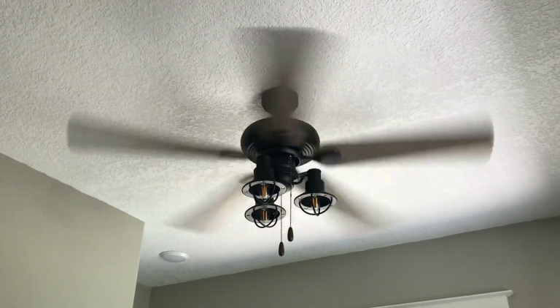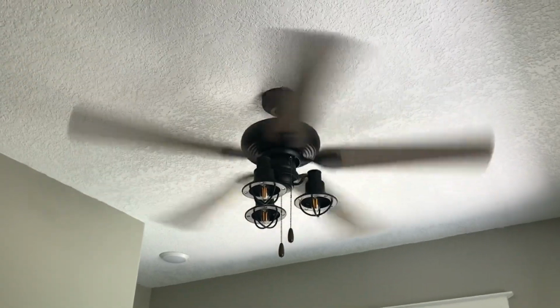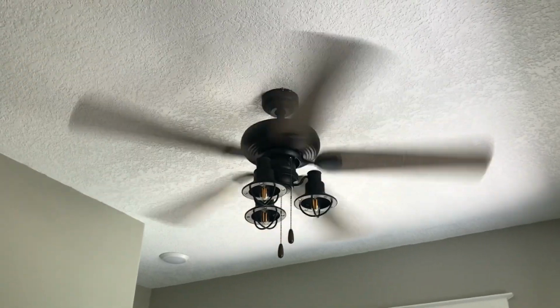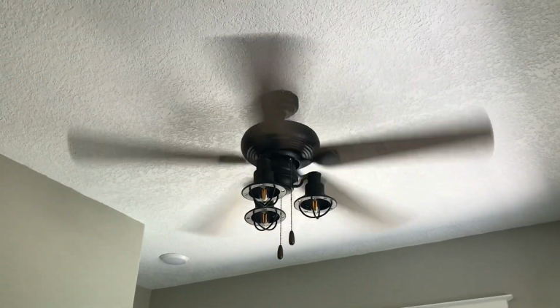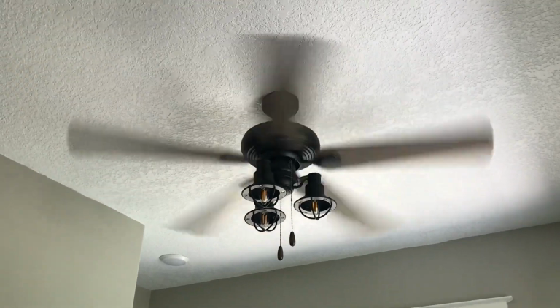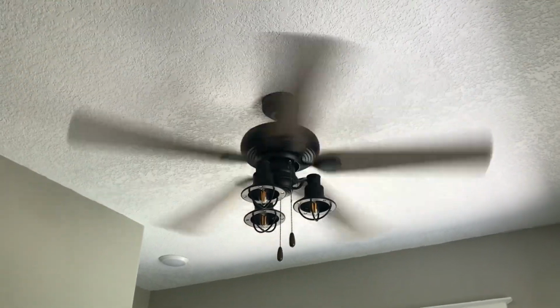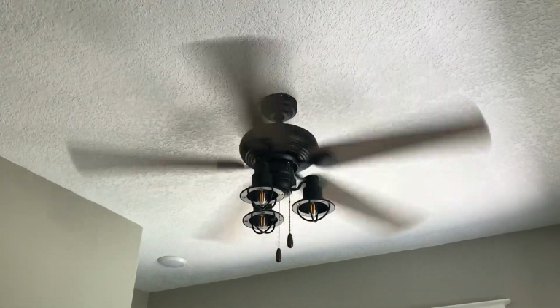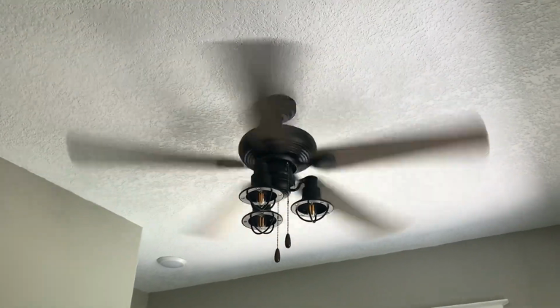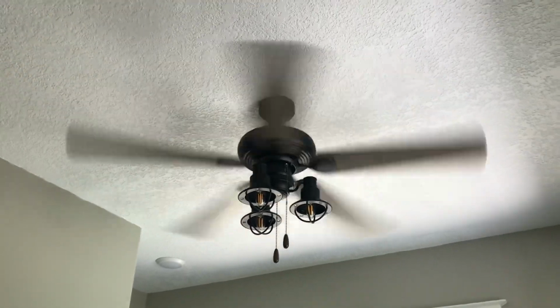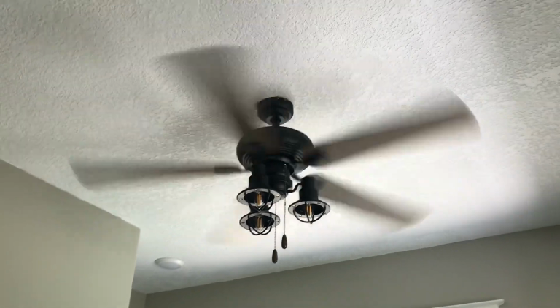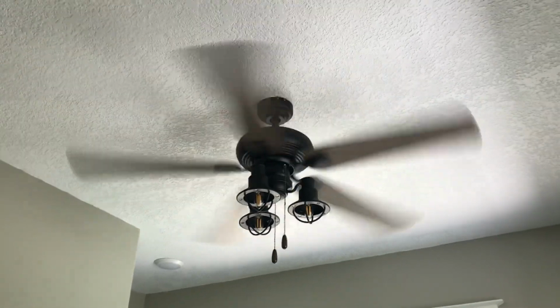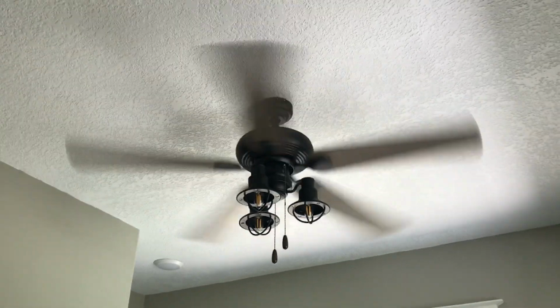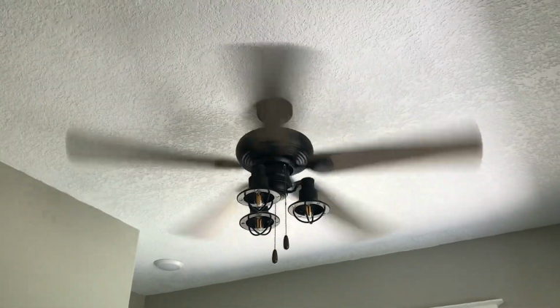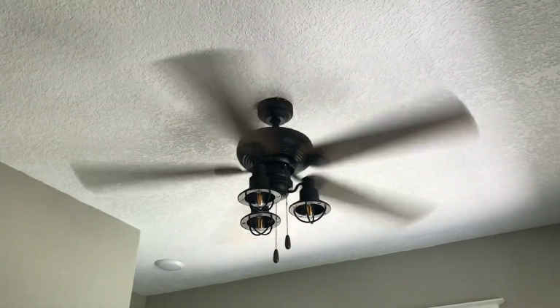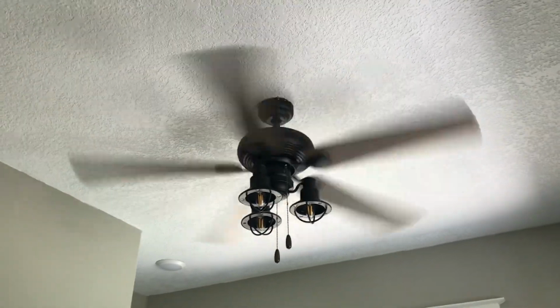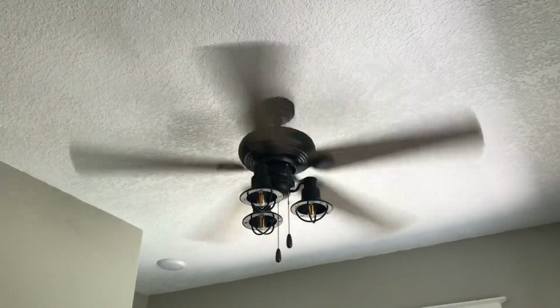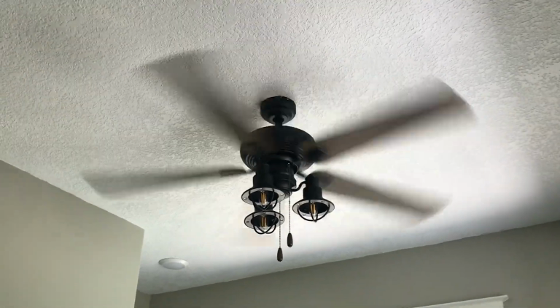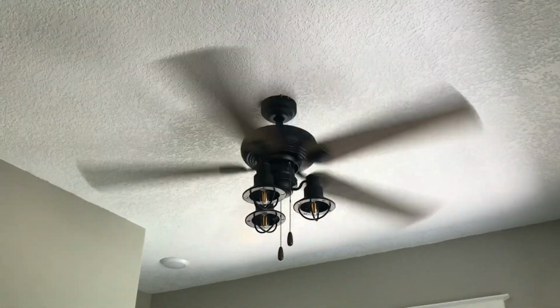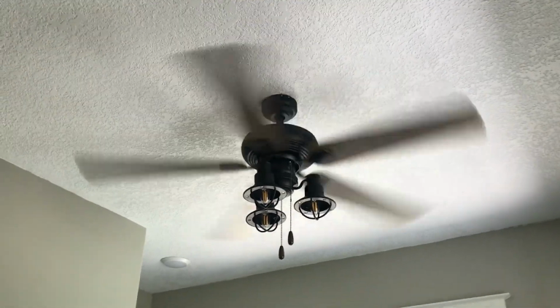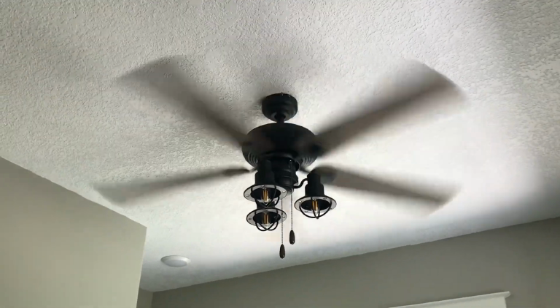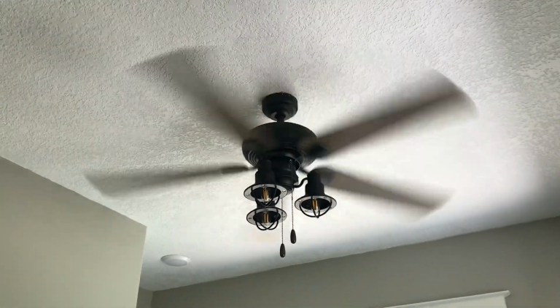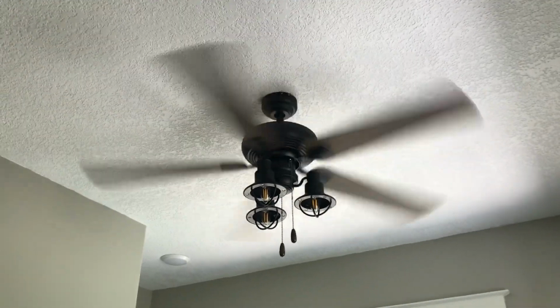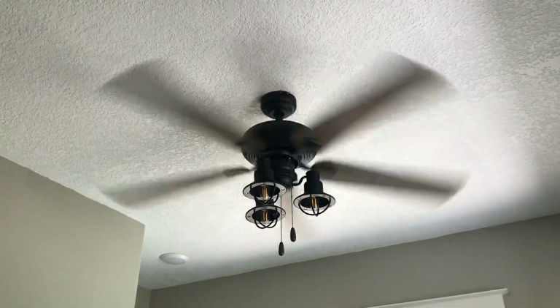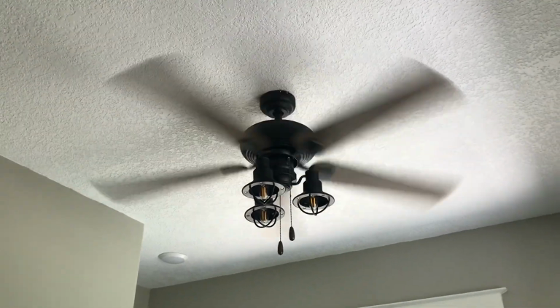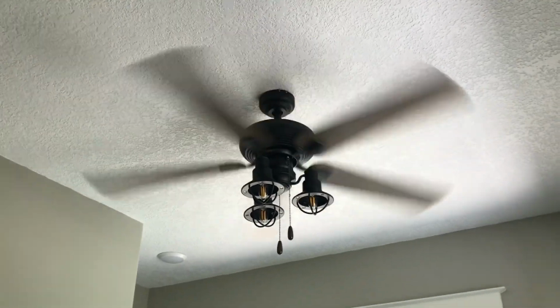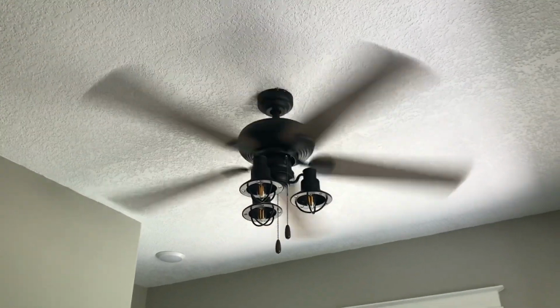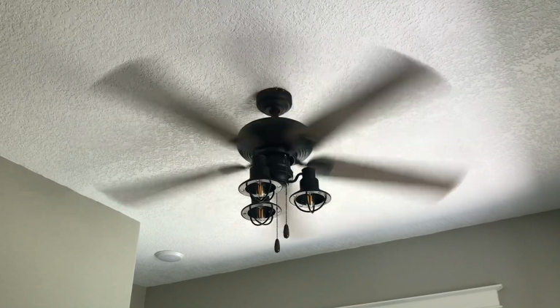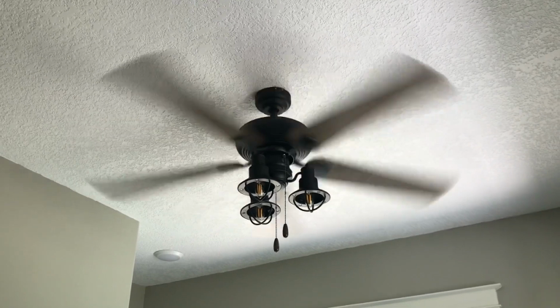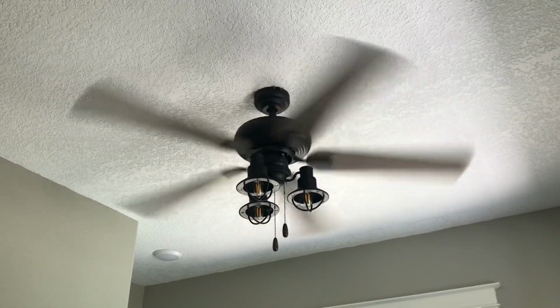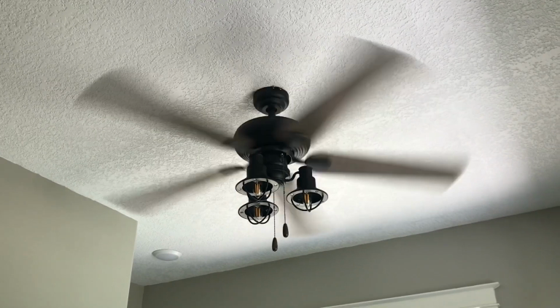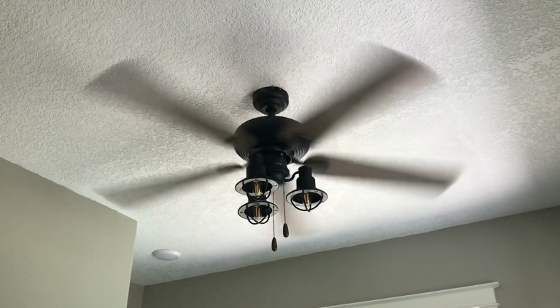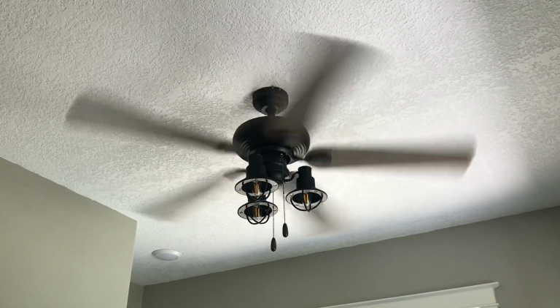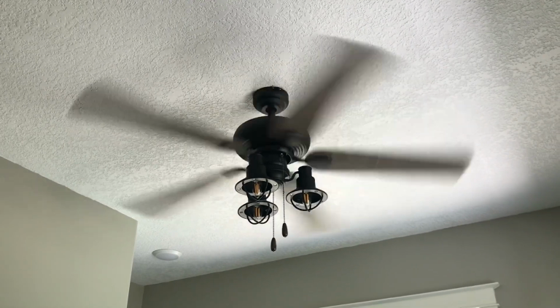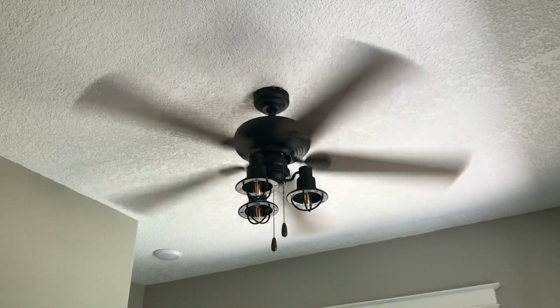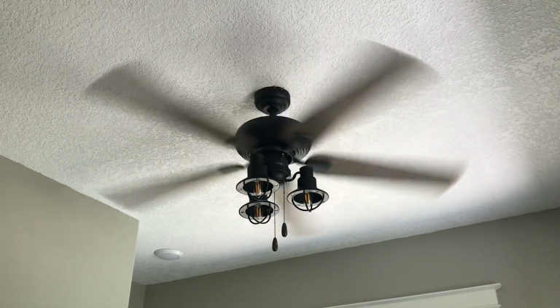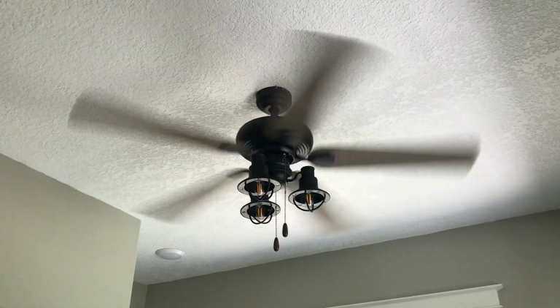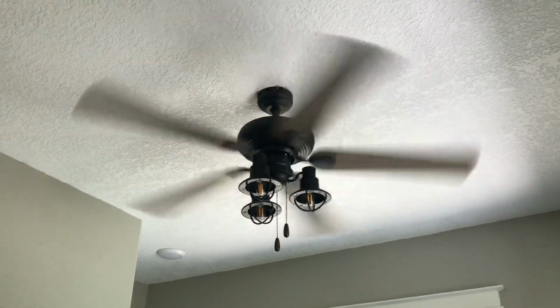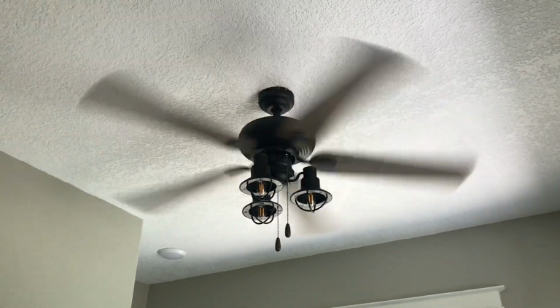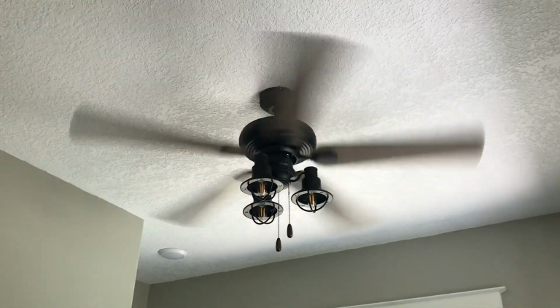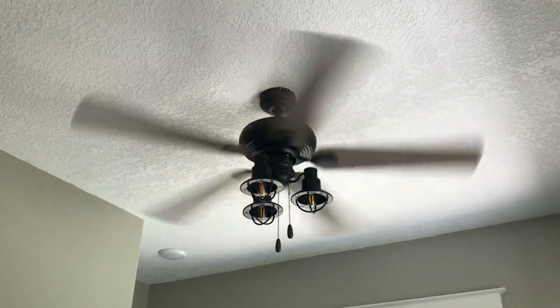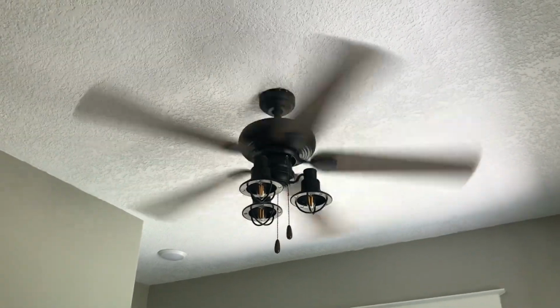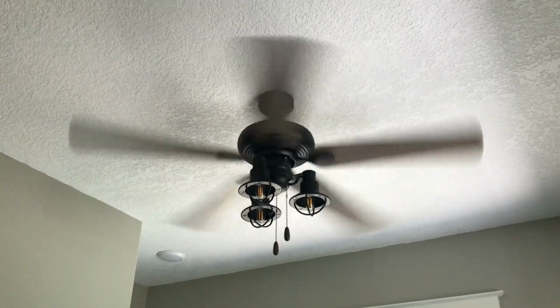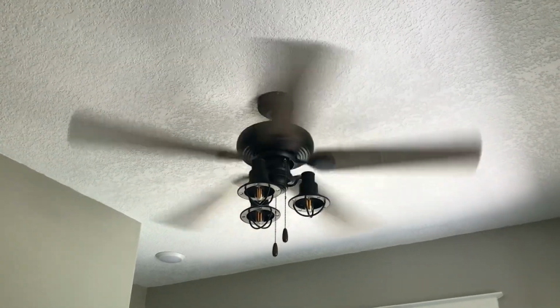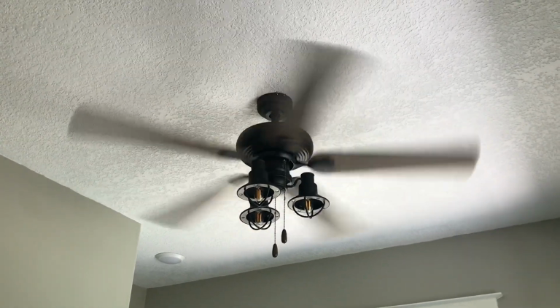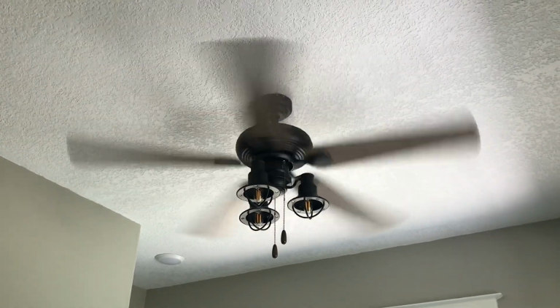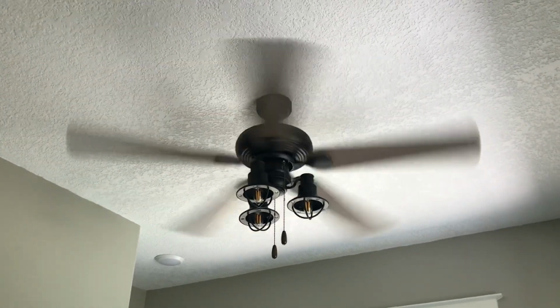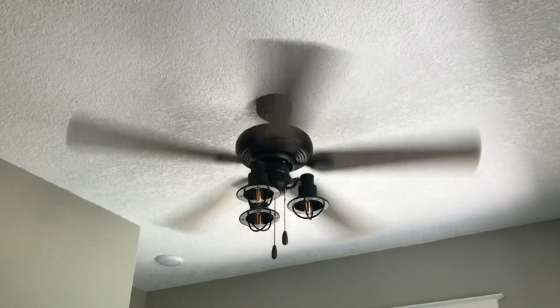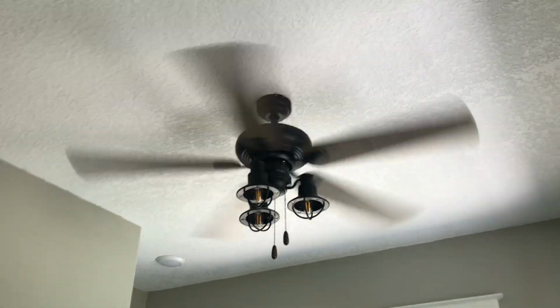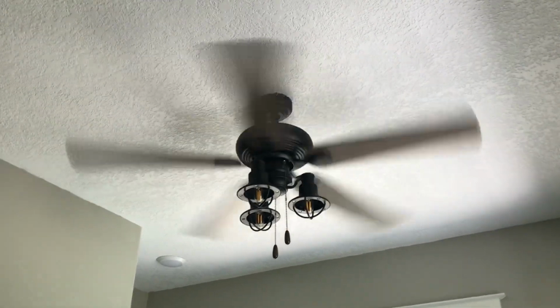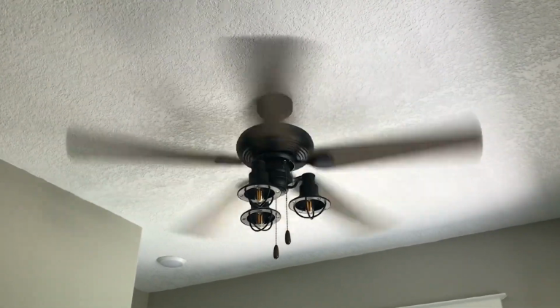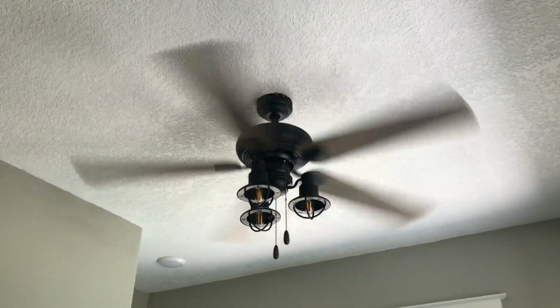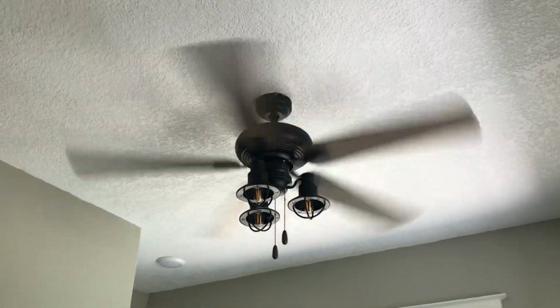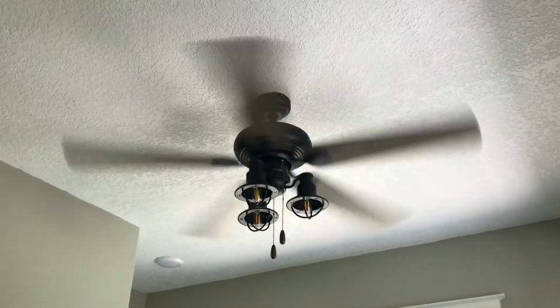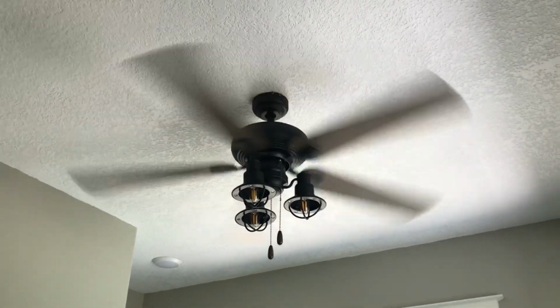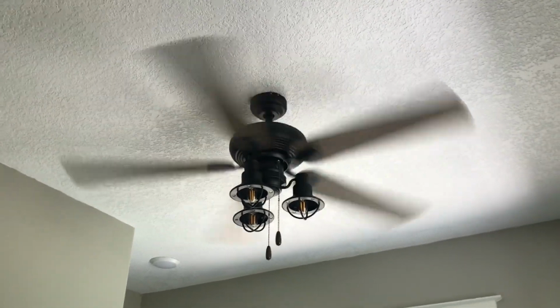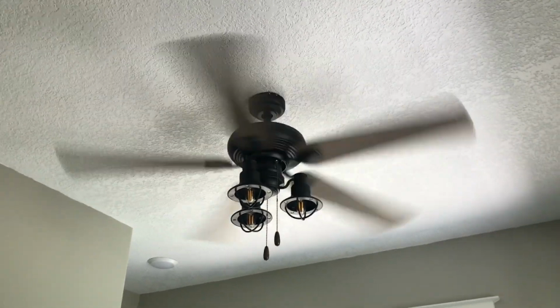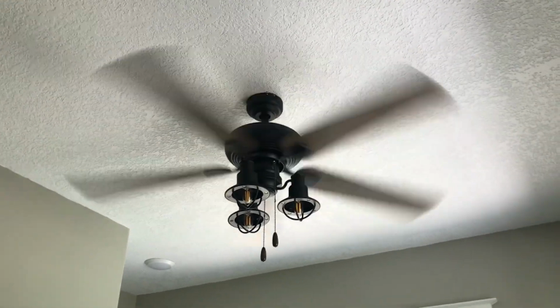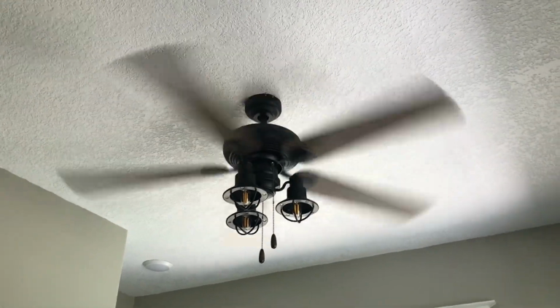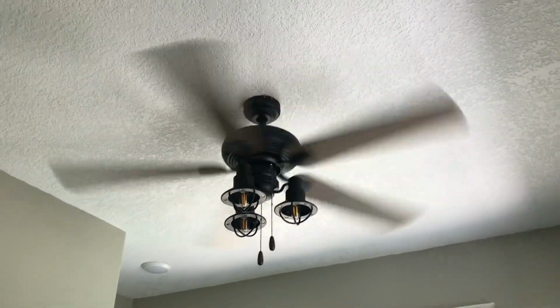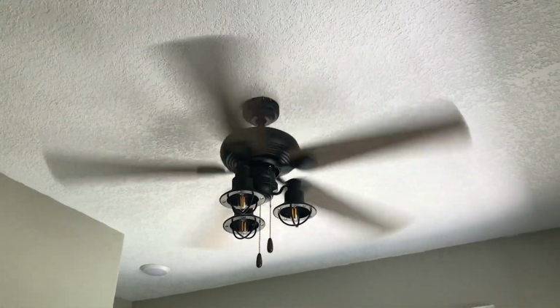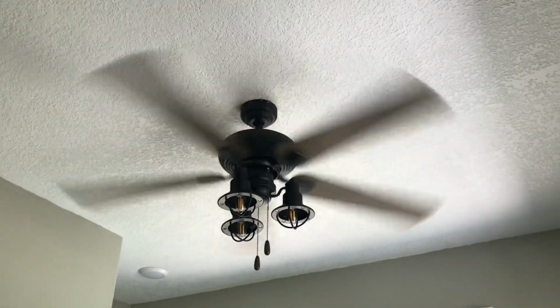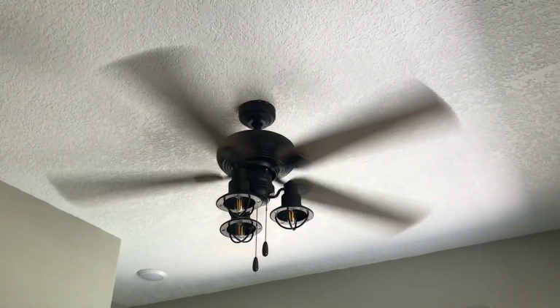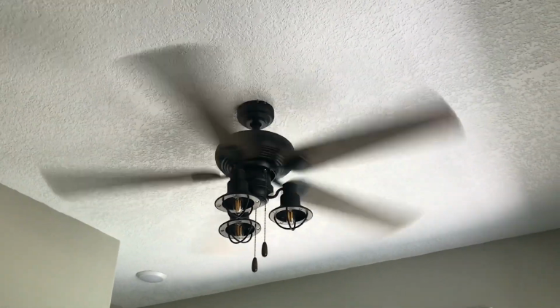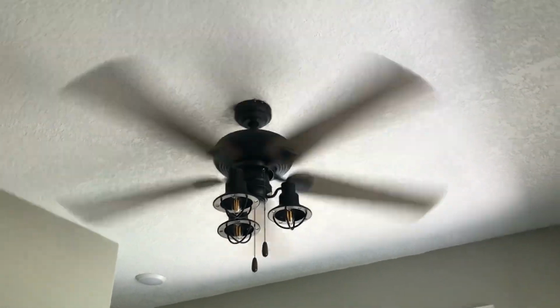Pretty good medium speed to it. It's actually not that different from the low speed, but you can feel some air from it.